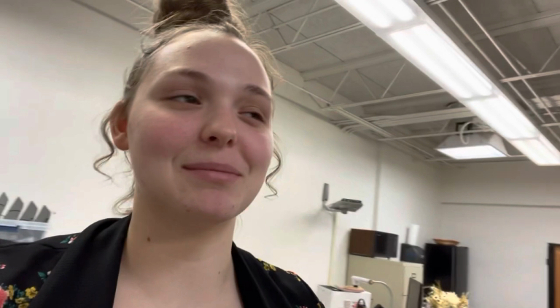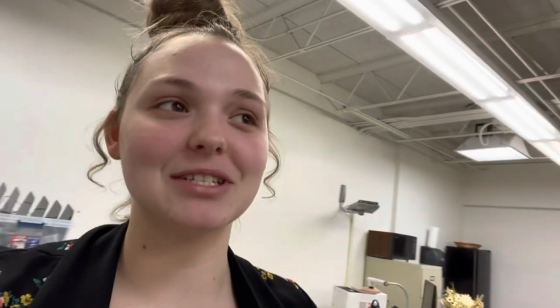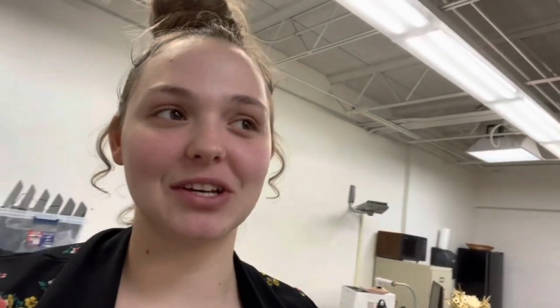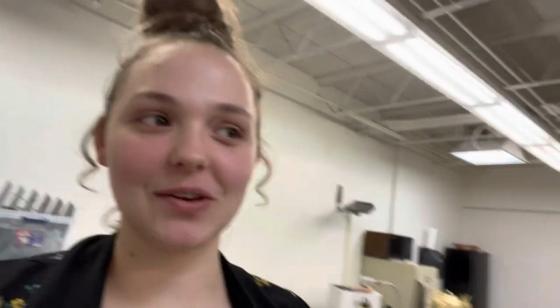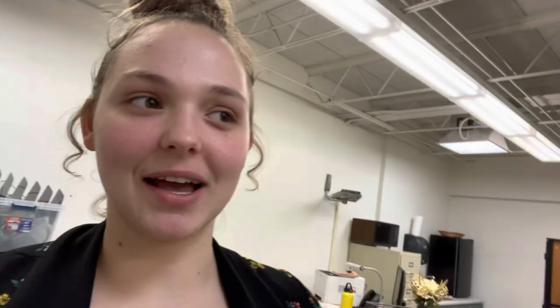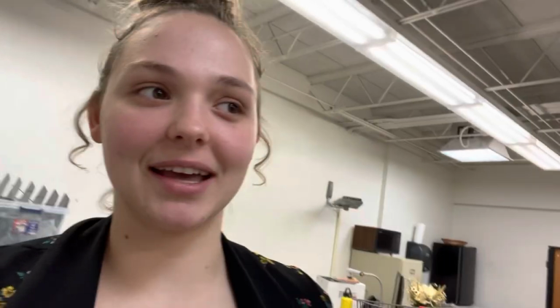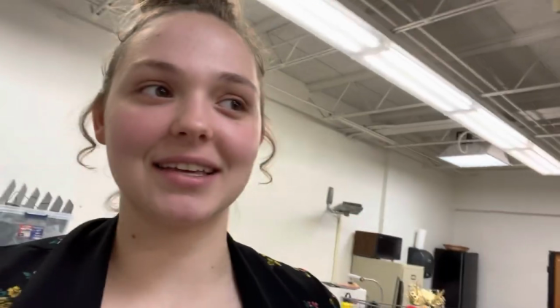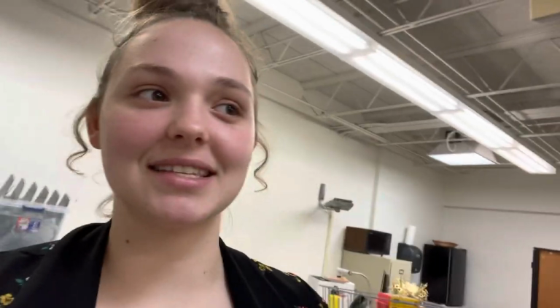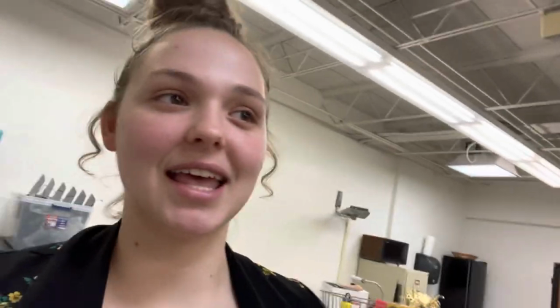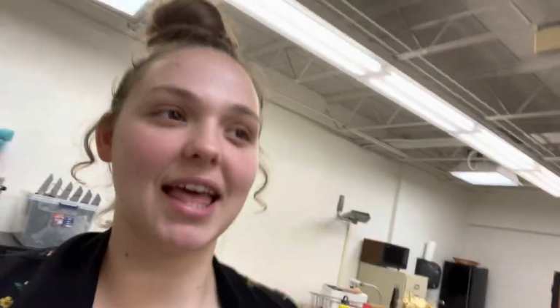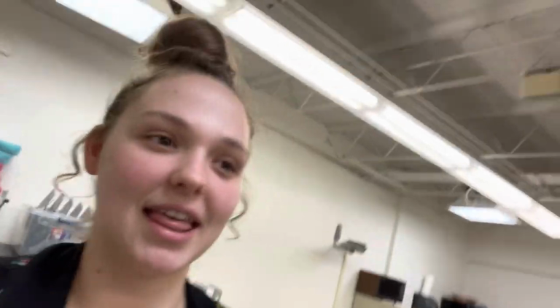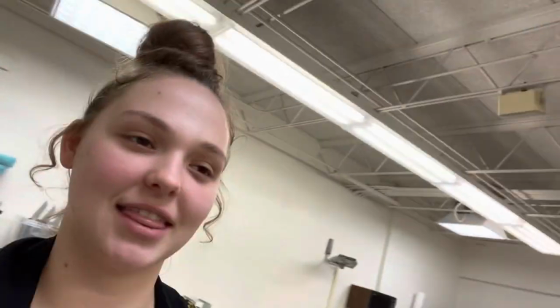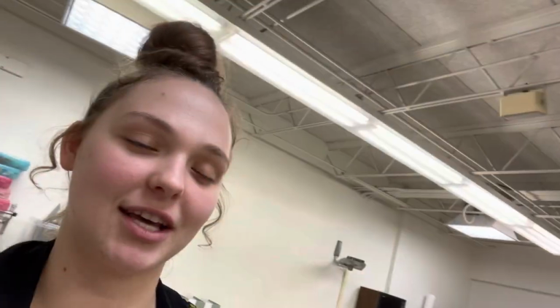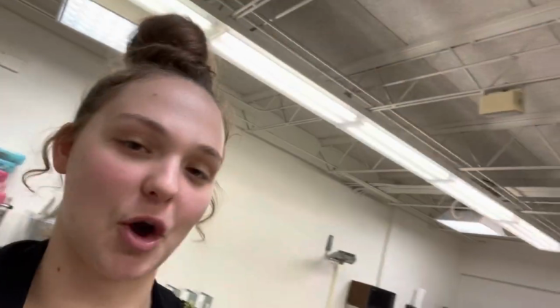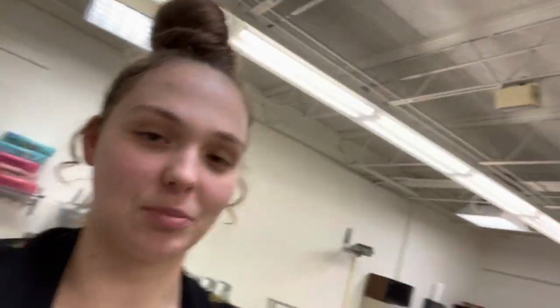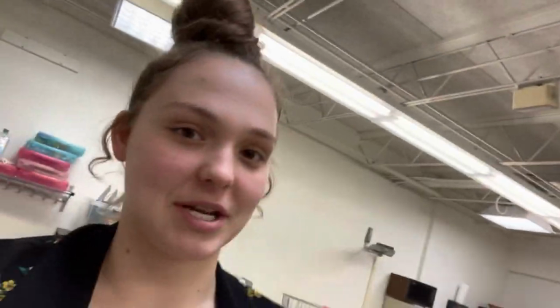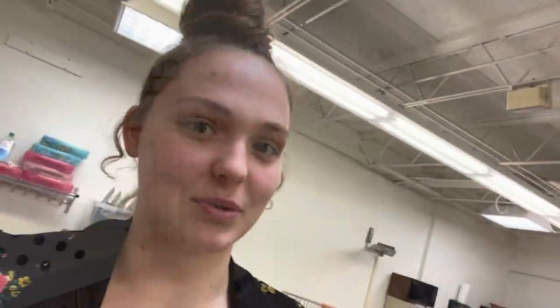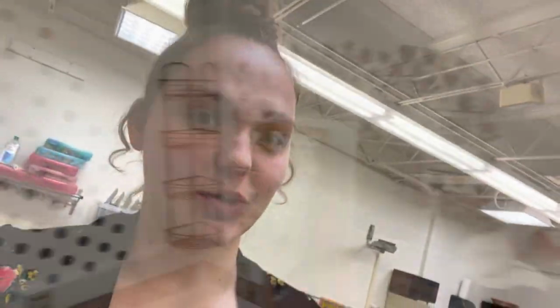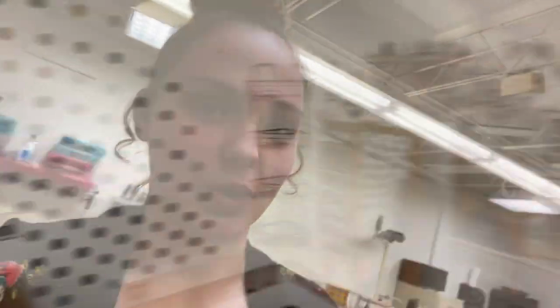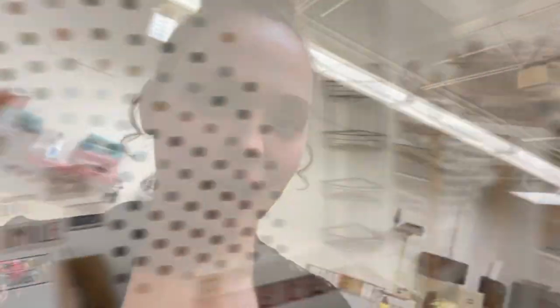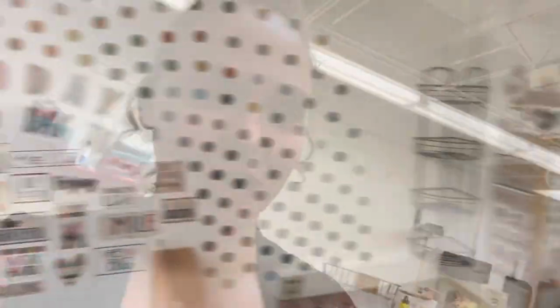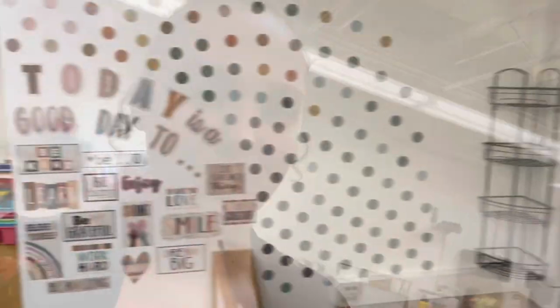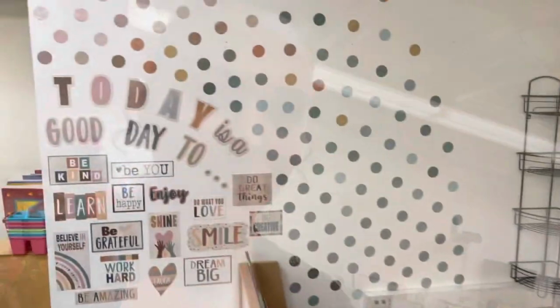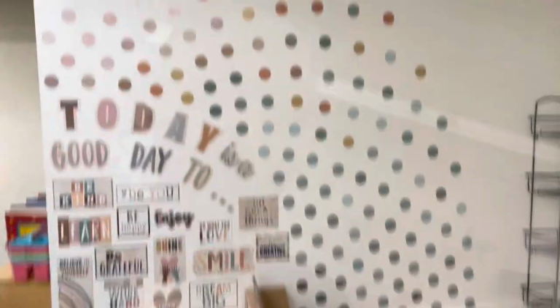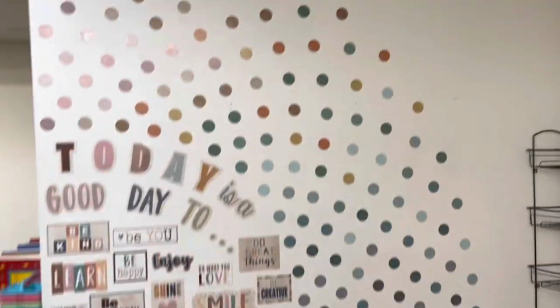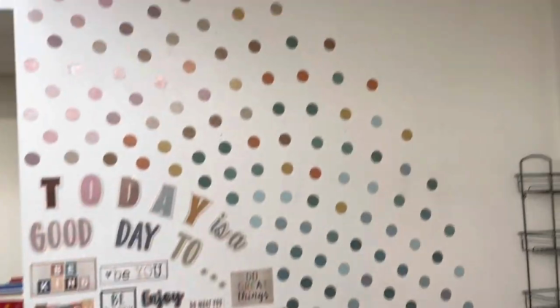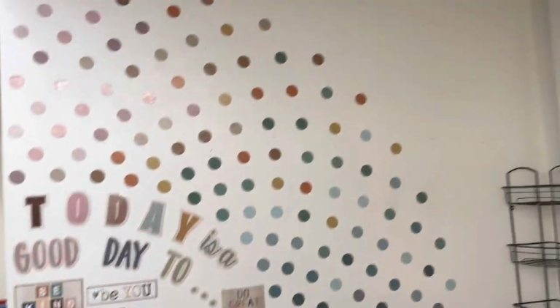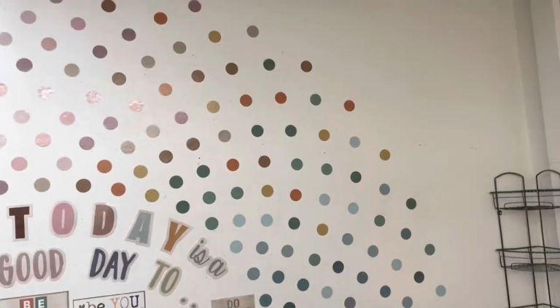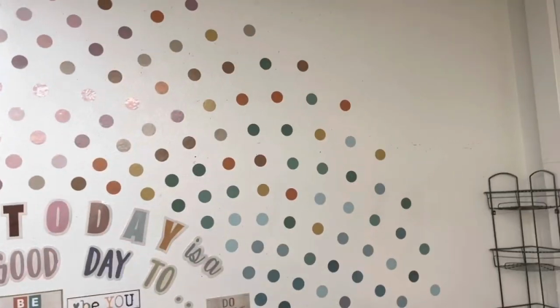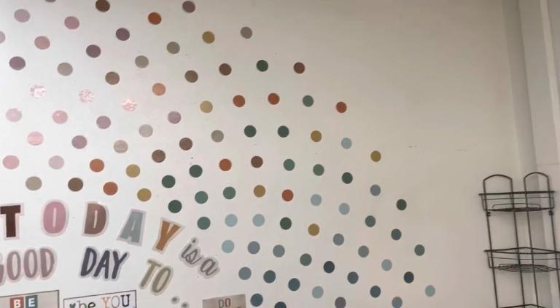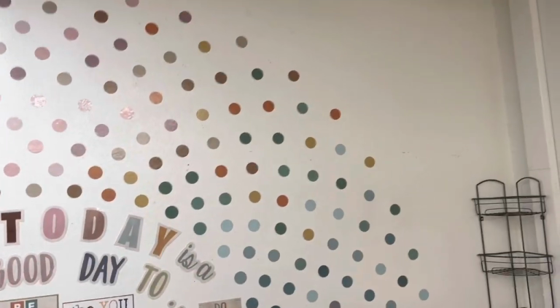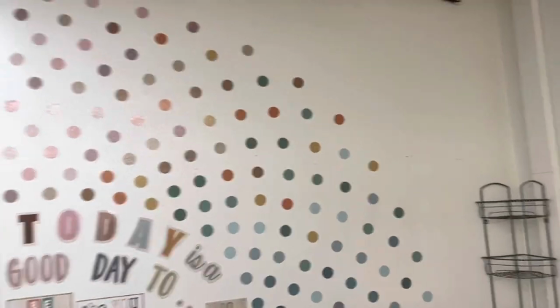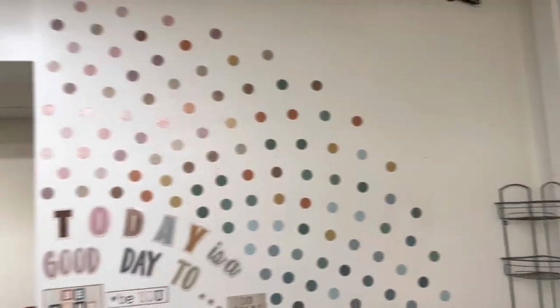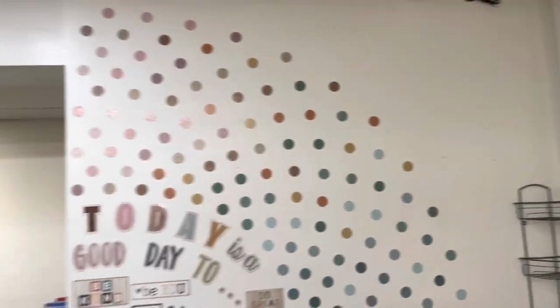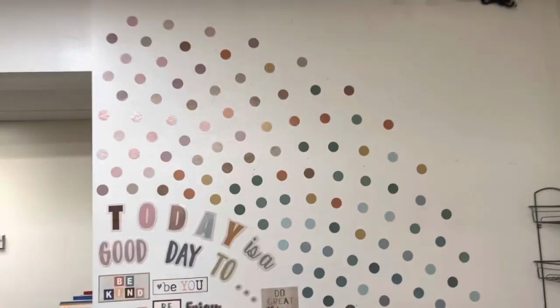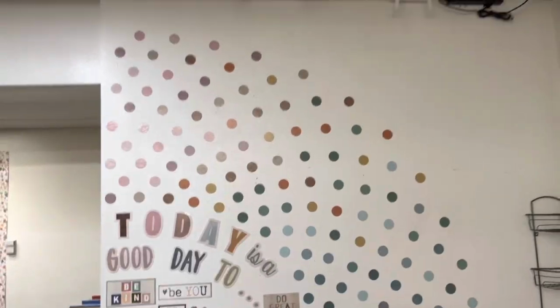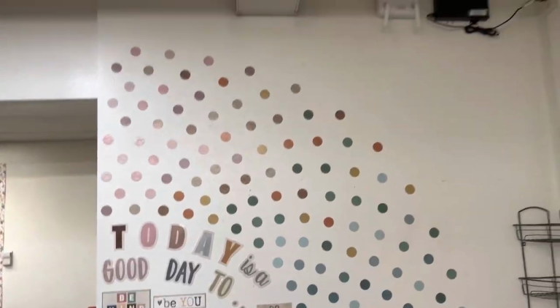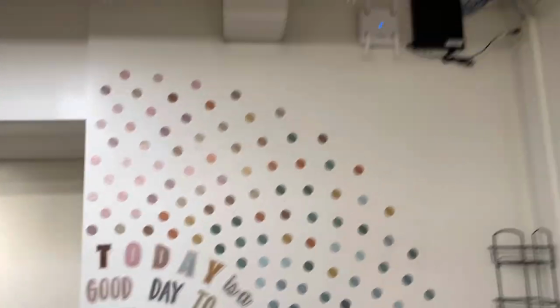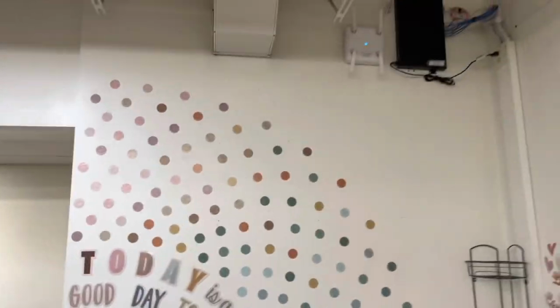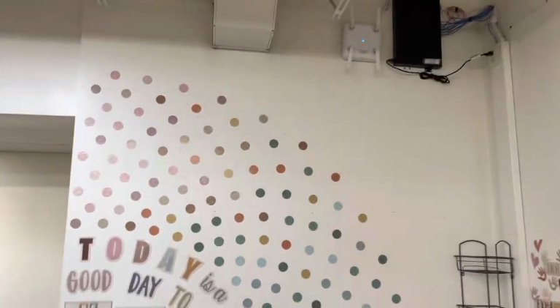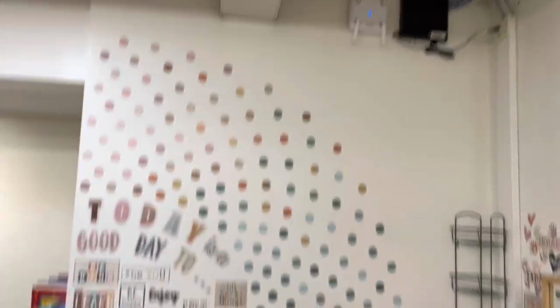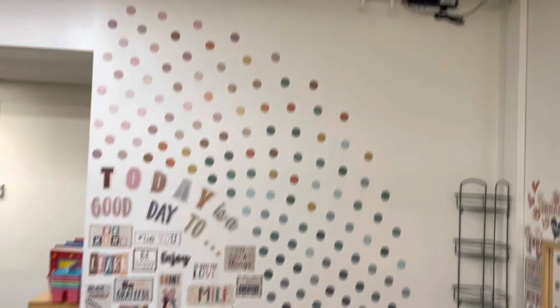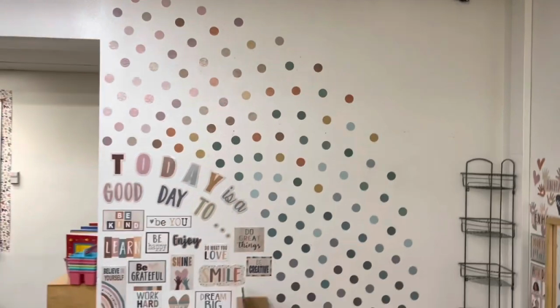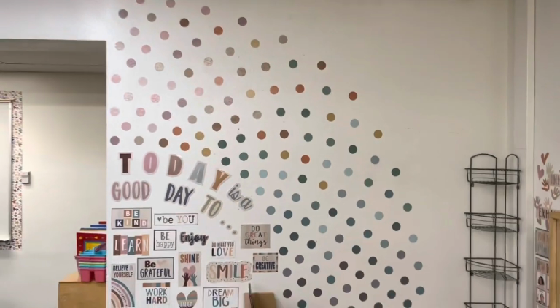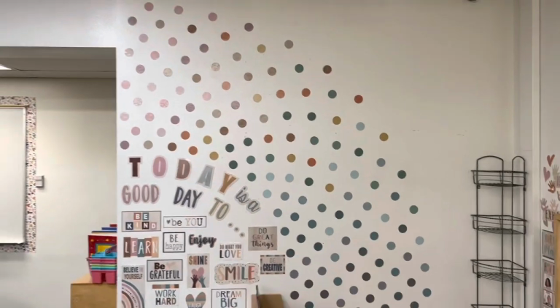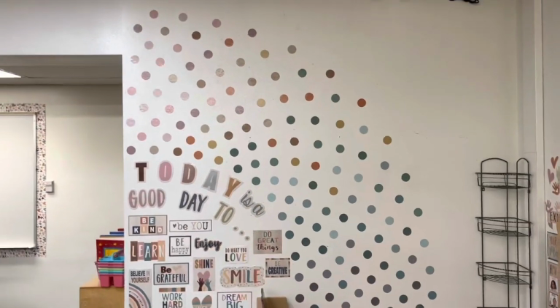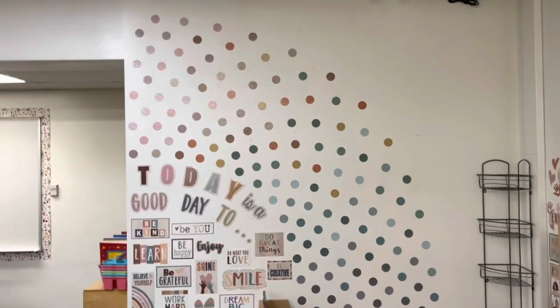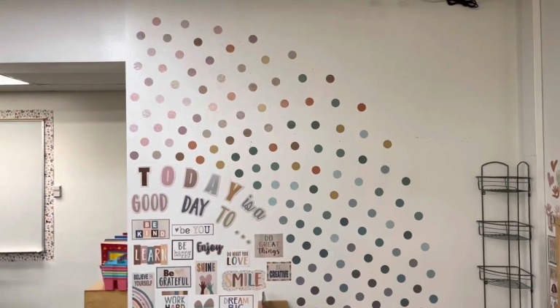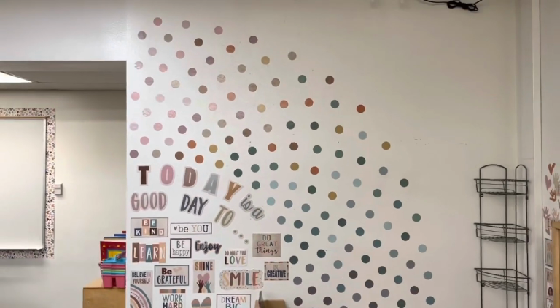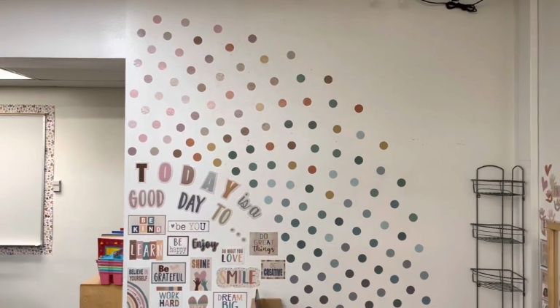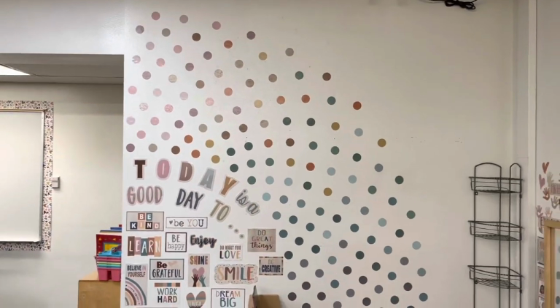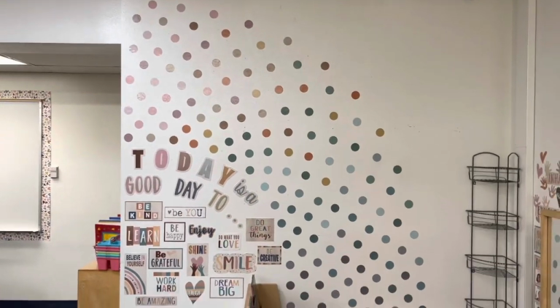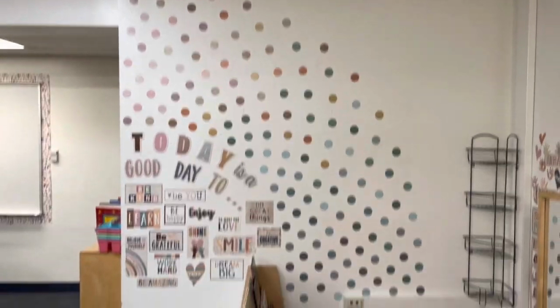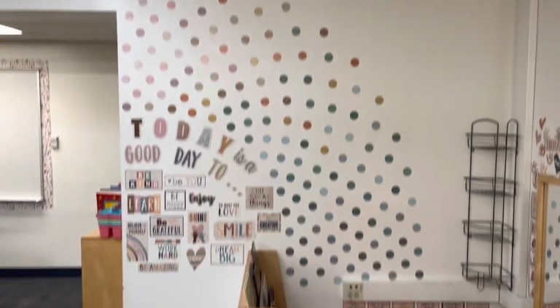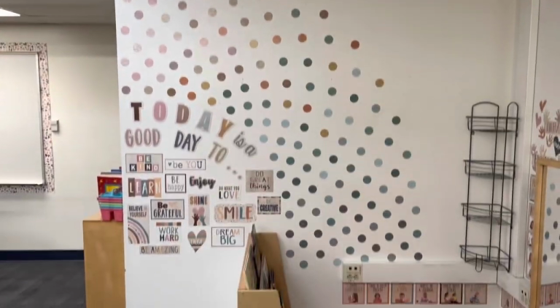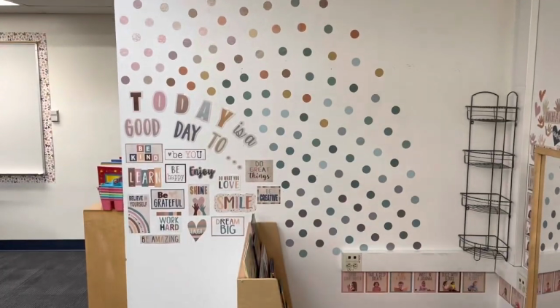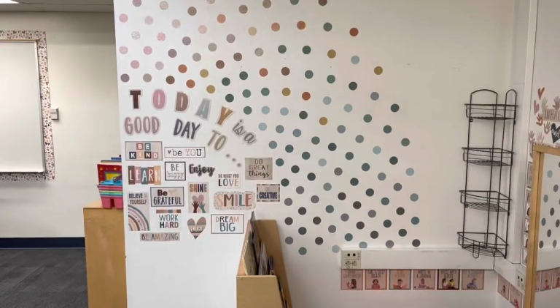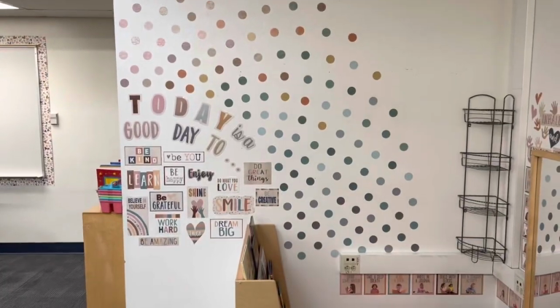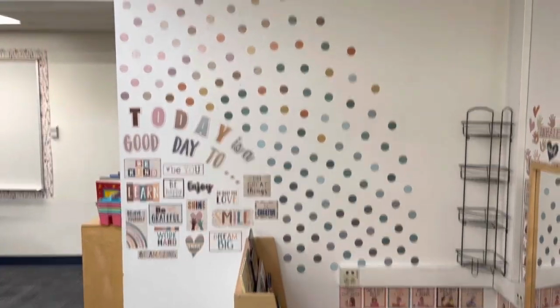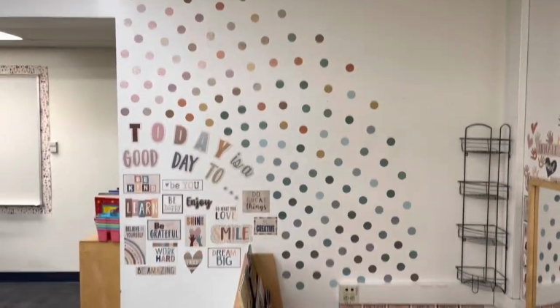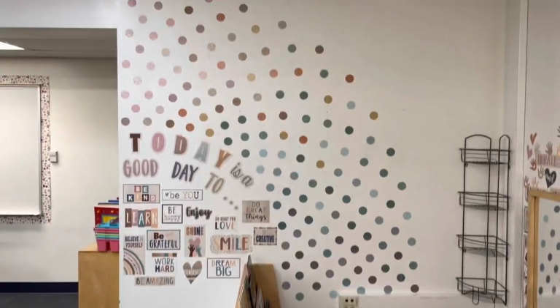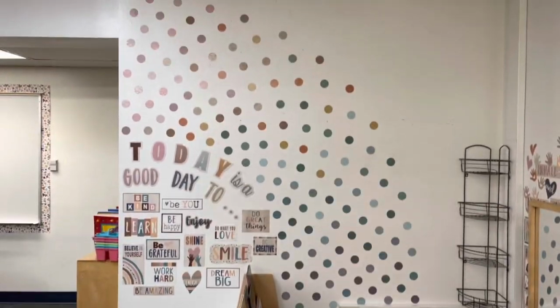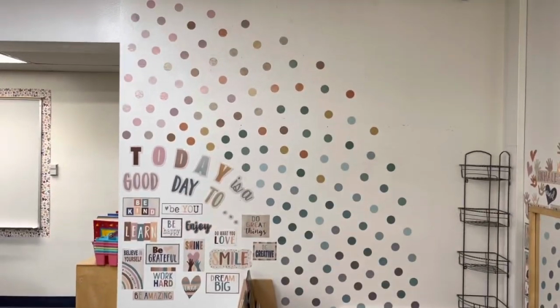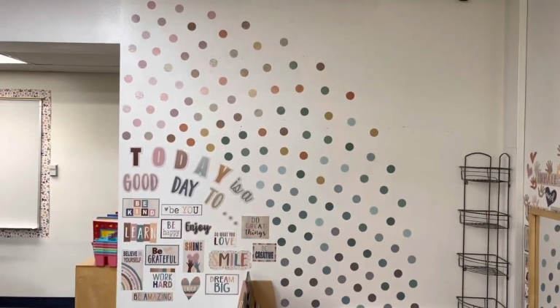Let me show you guys the calm down corner. I made this really cute rainbow out of these boho colored polka dots I ordered off of Amazon.